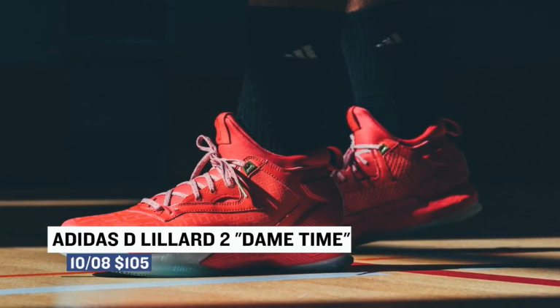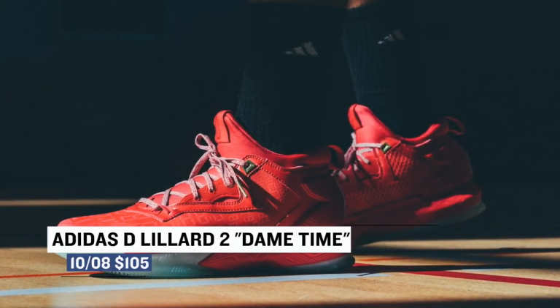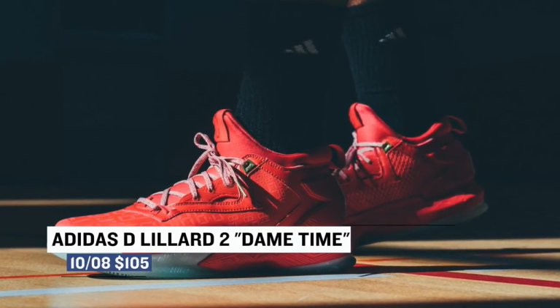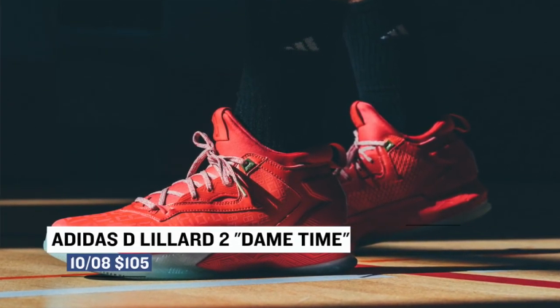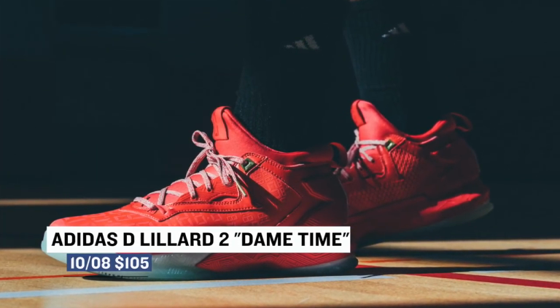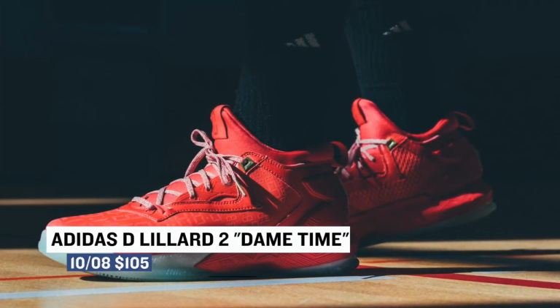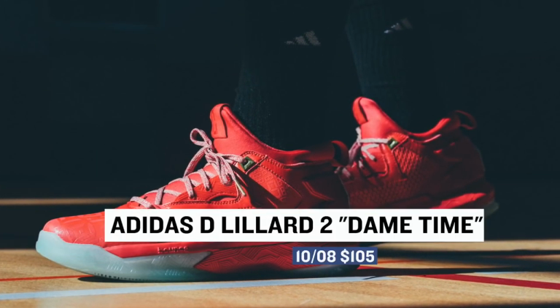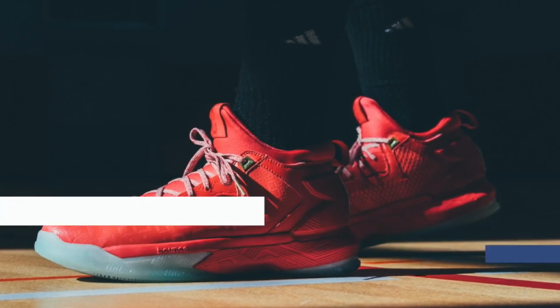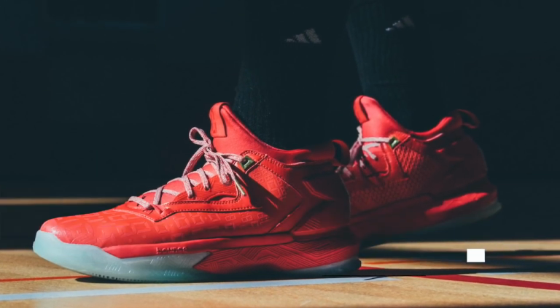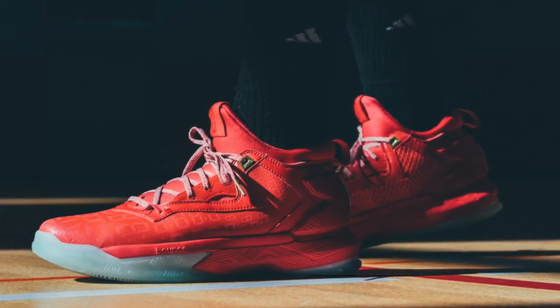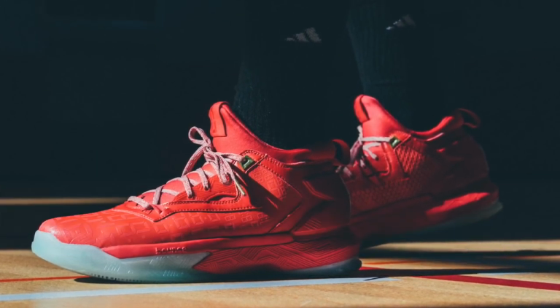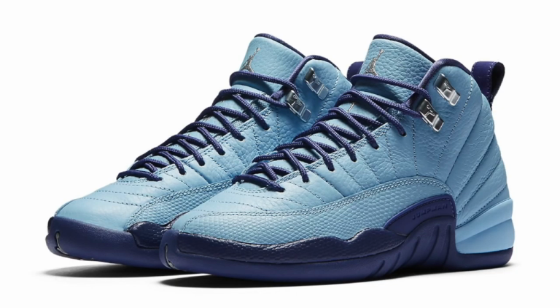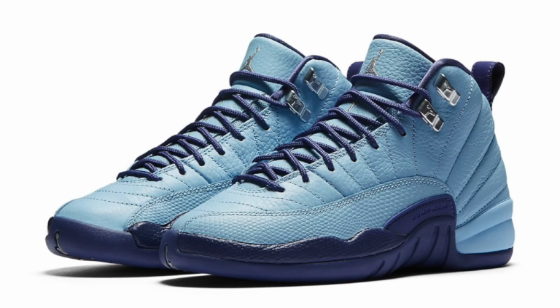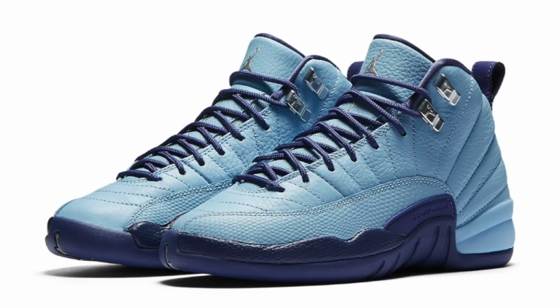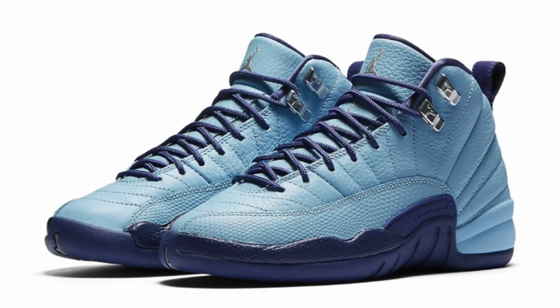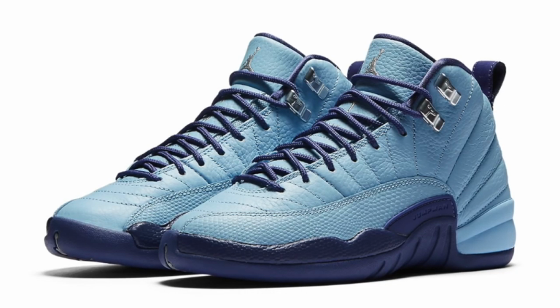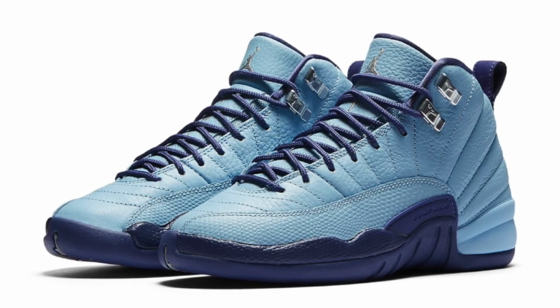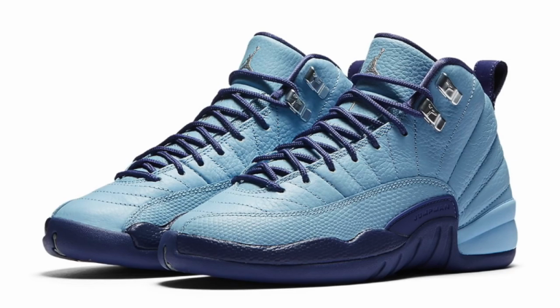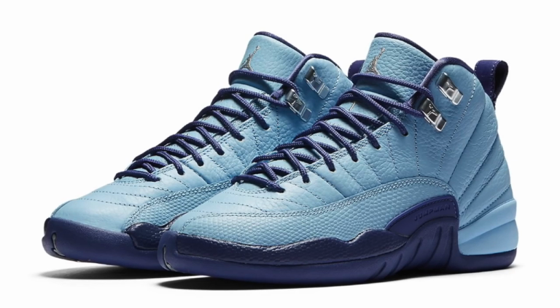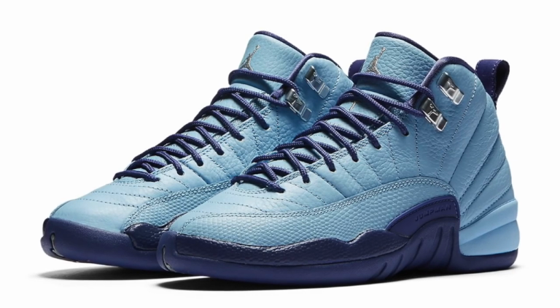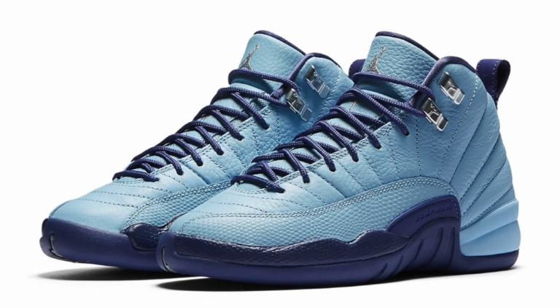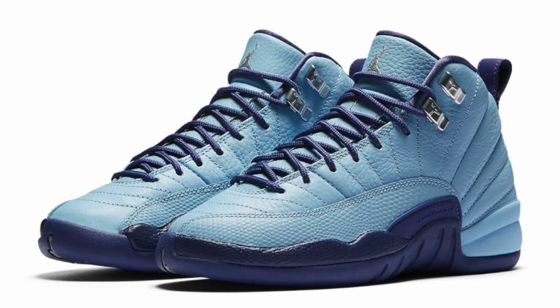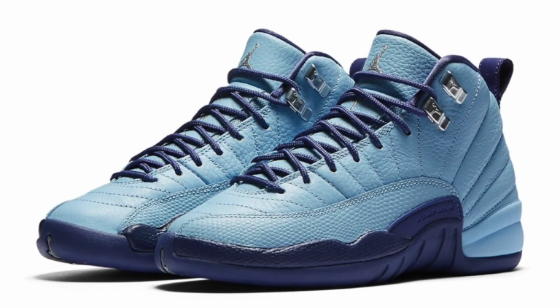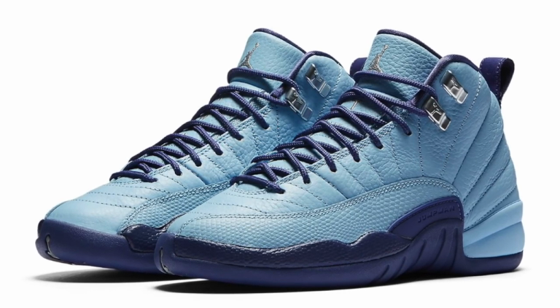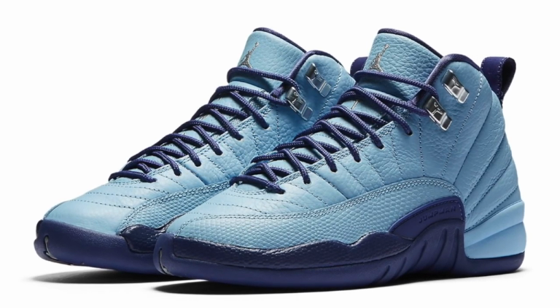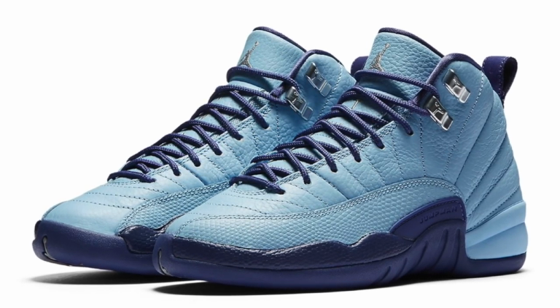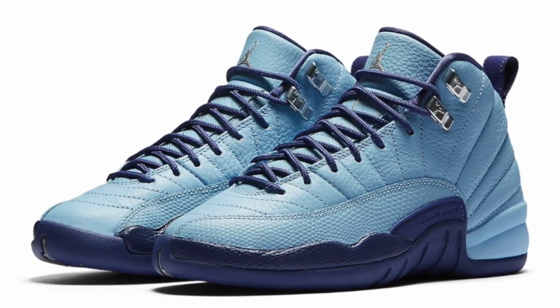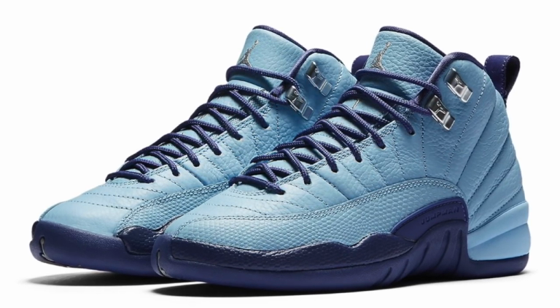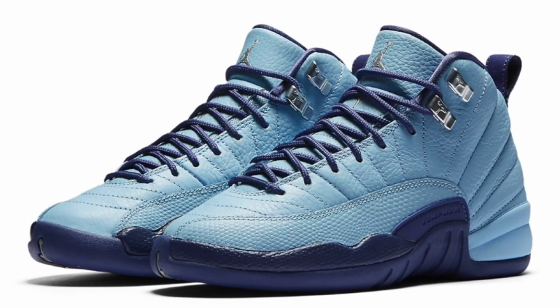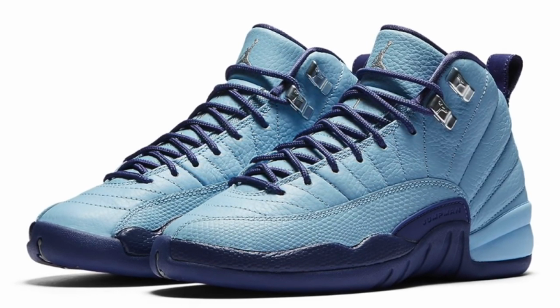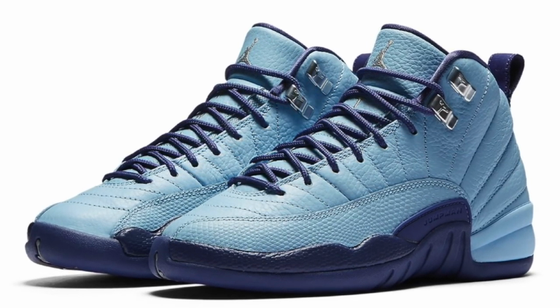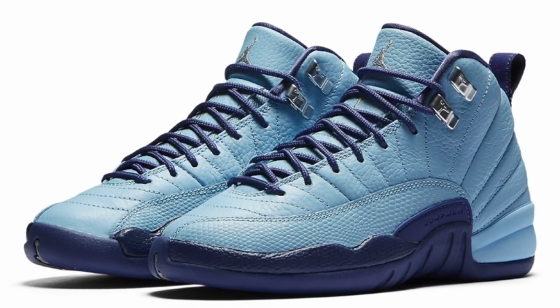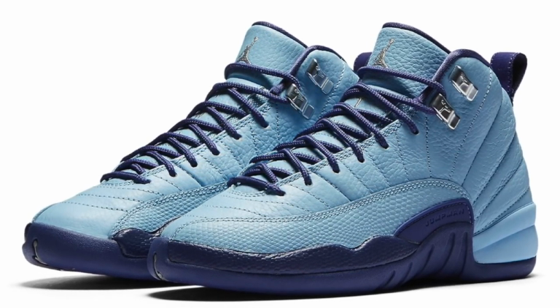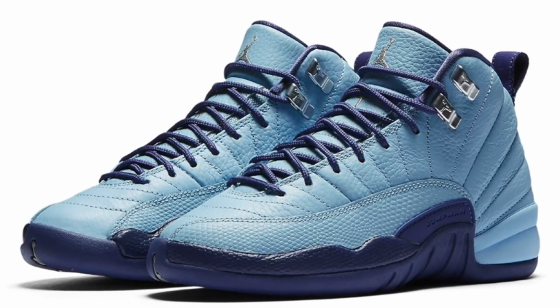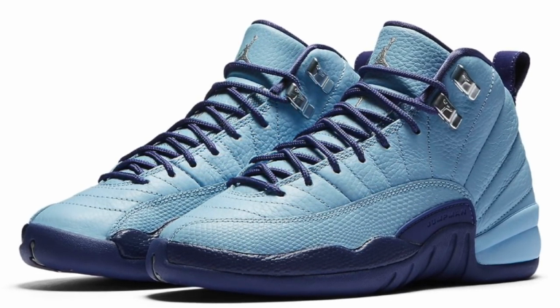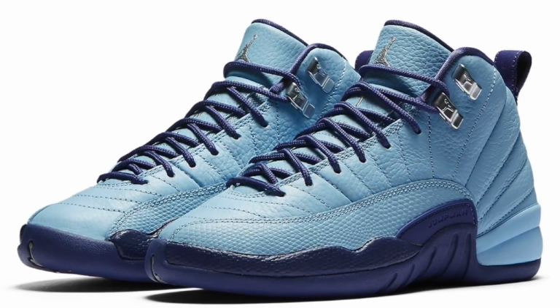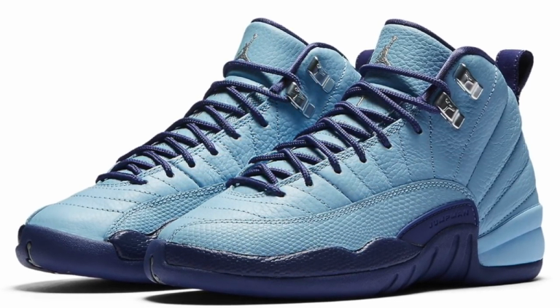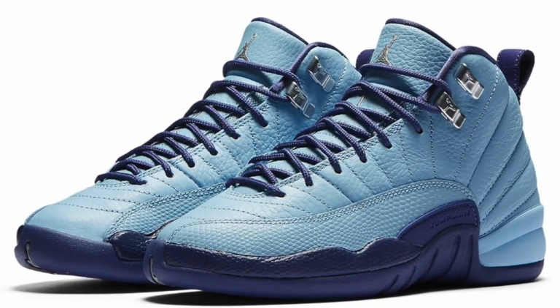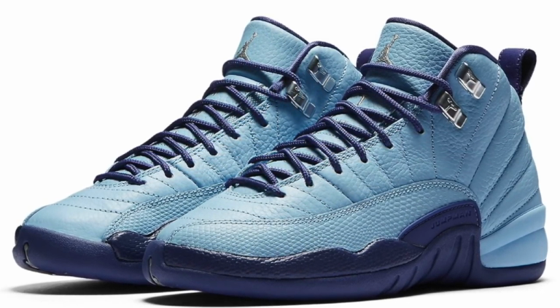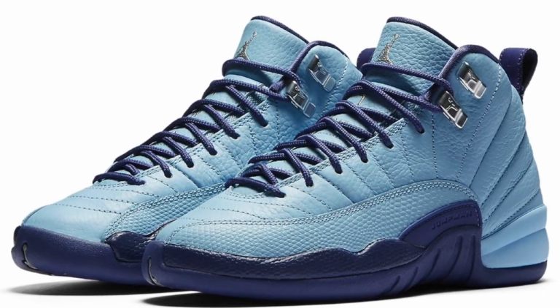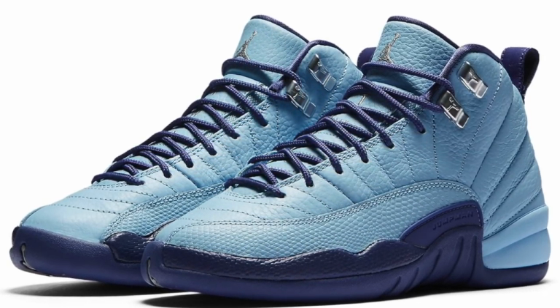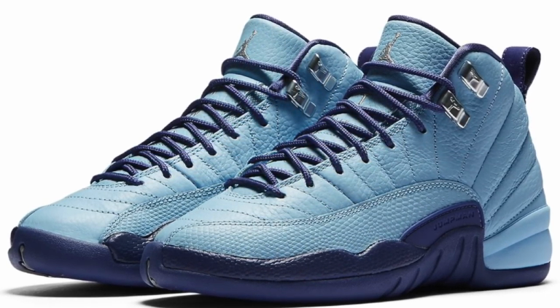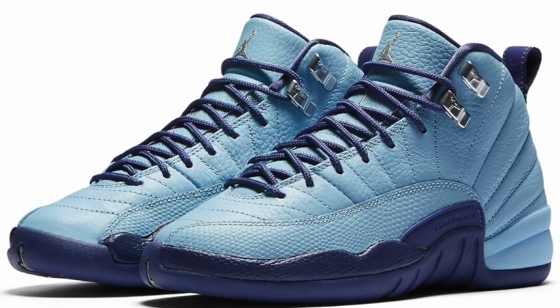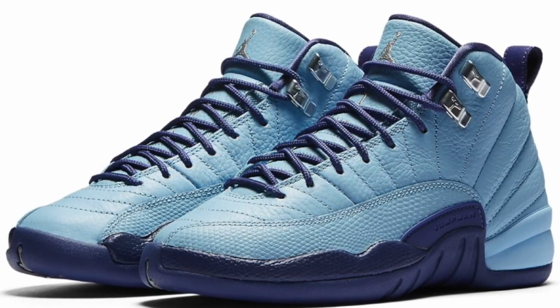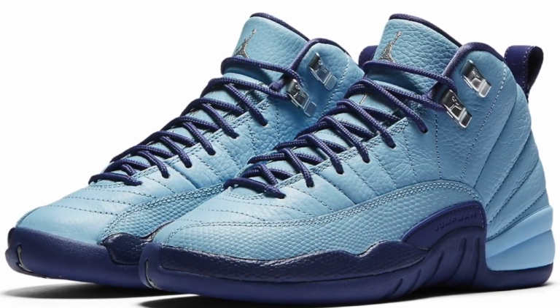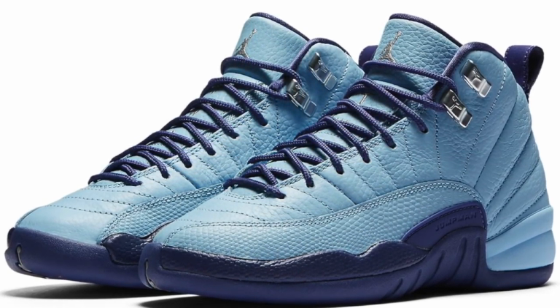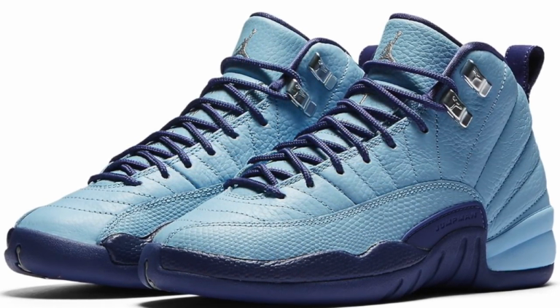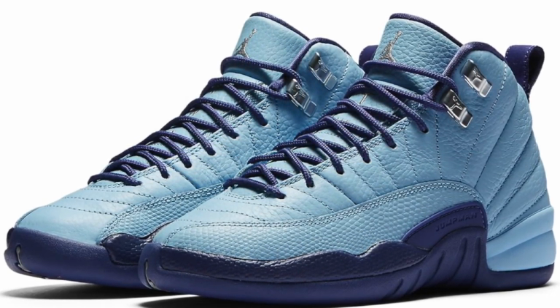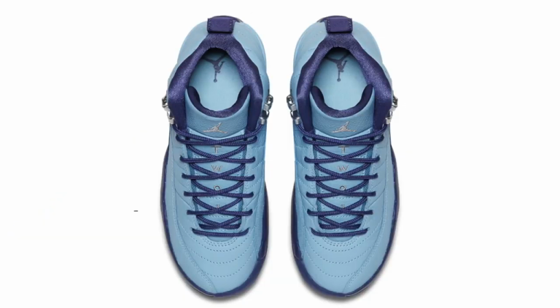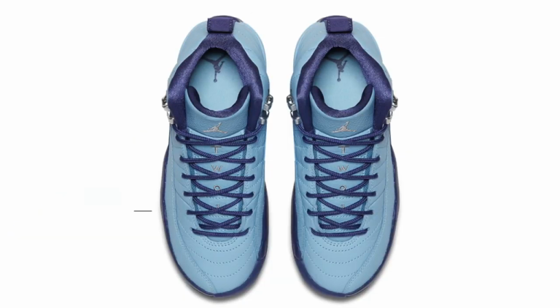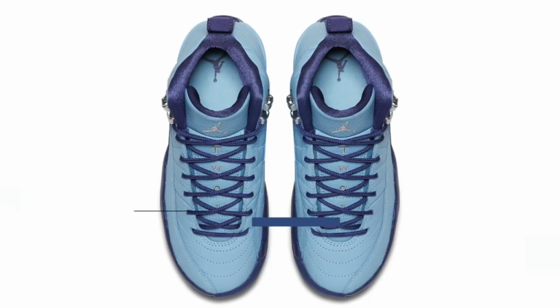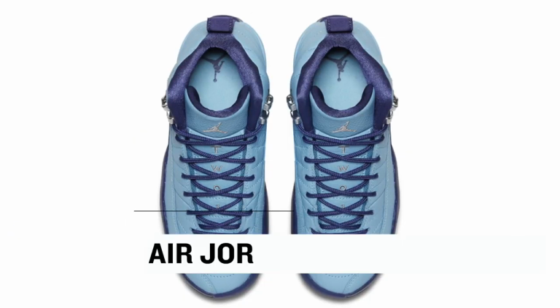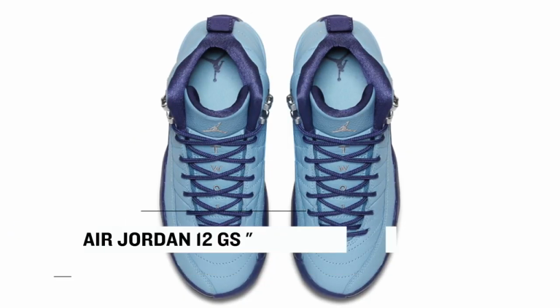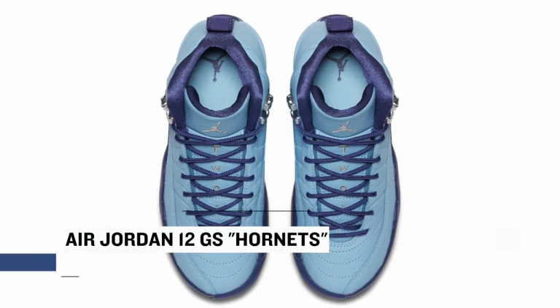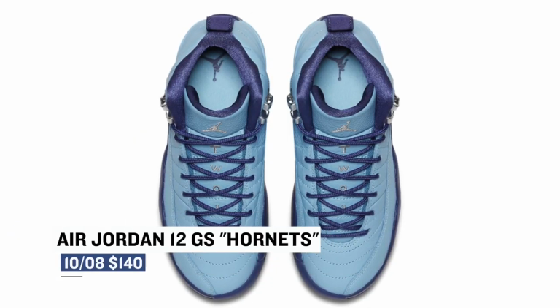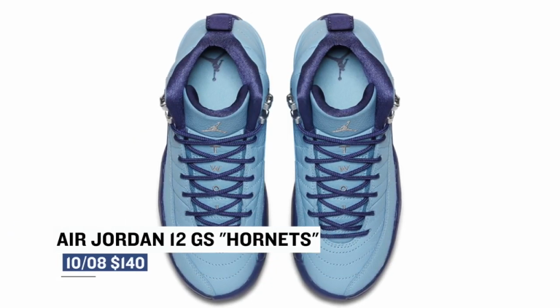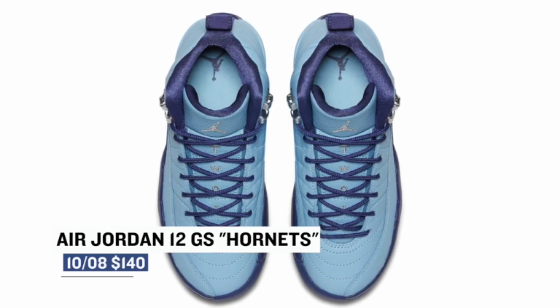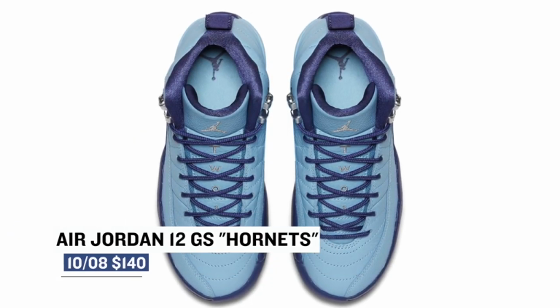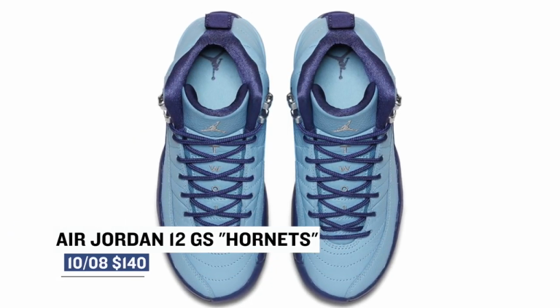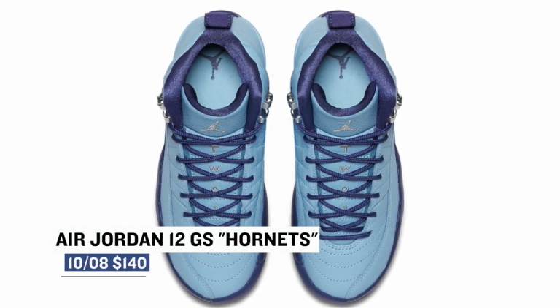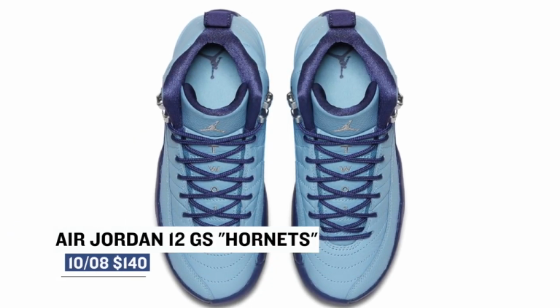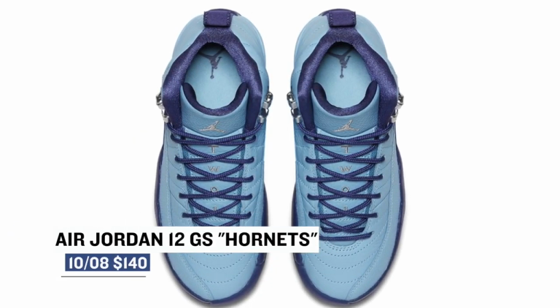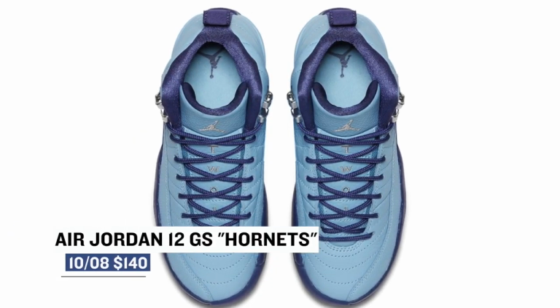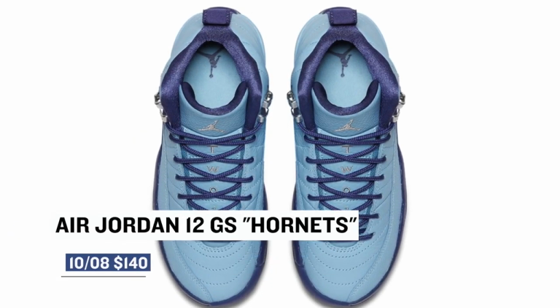On the Jordan side, the ladies get some love on the Jordan 12 again with the Hornets colorway. The official colorway is actually Blue Cap, and those will cost you $140.